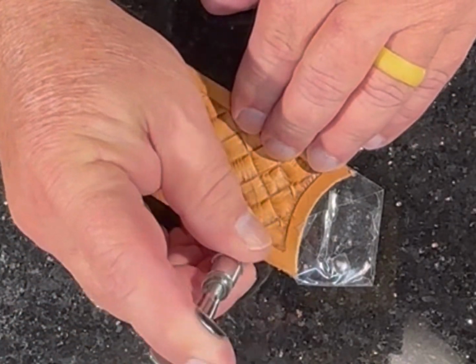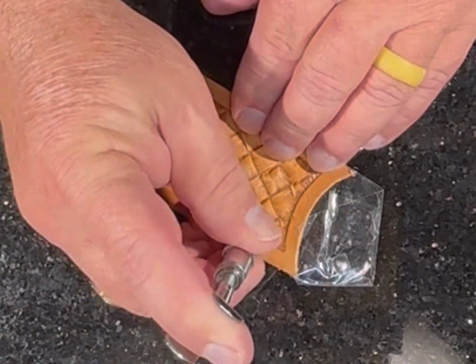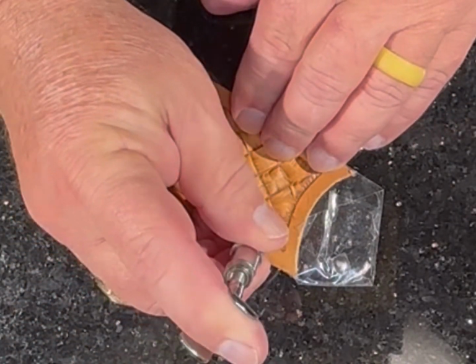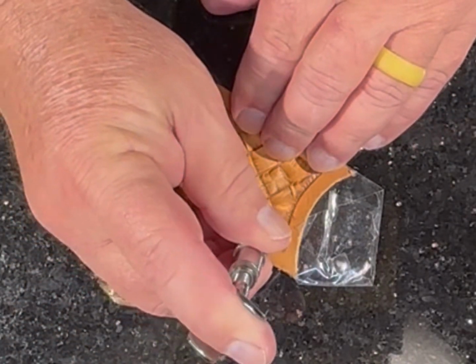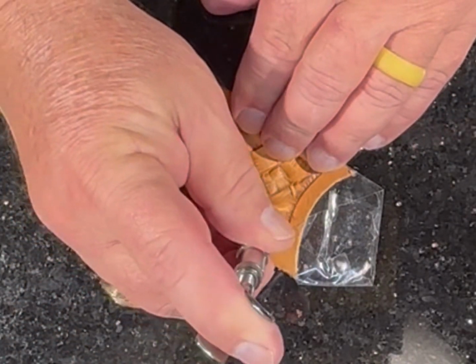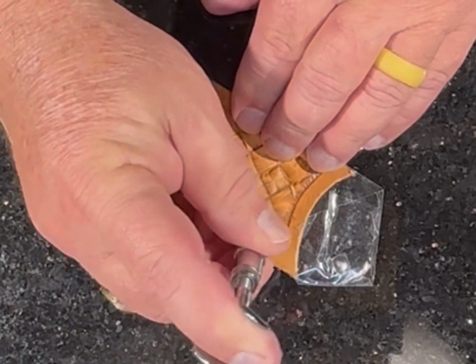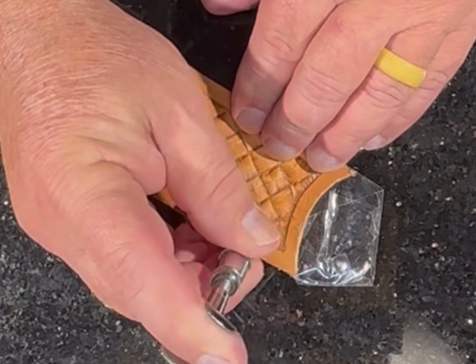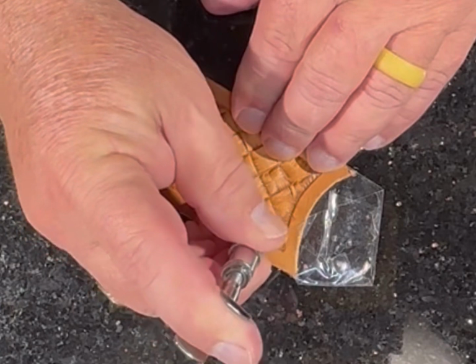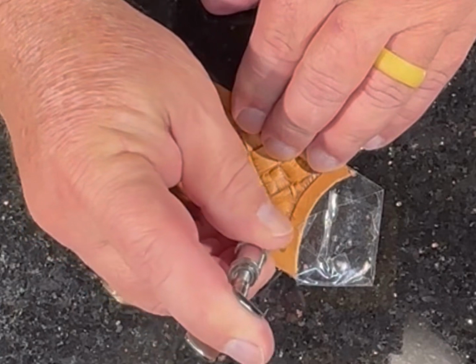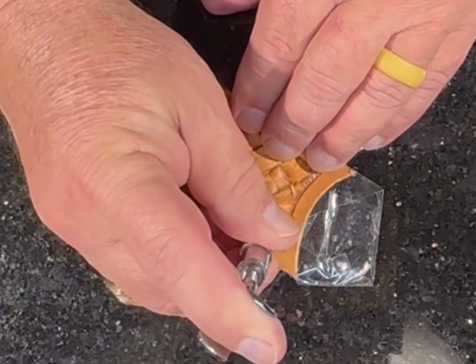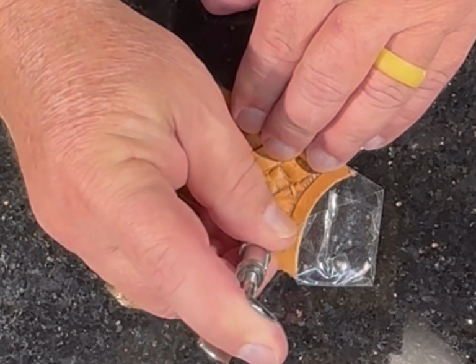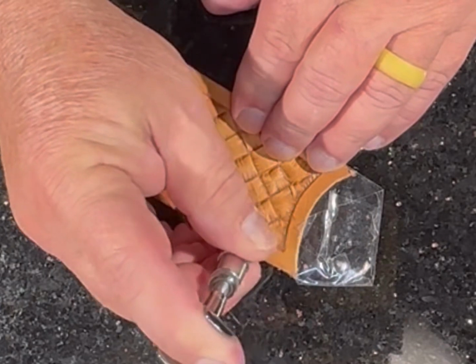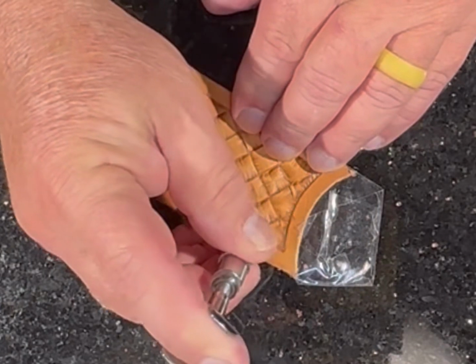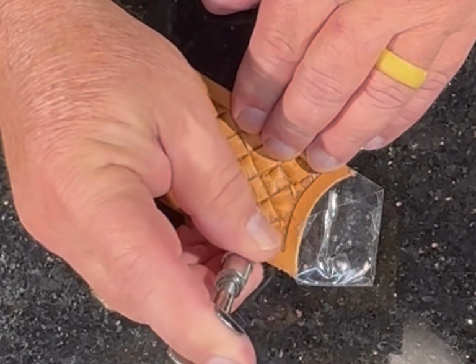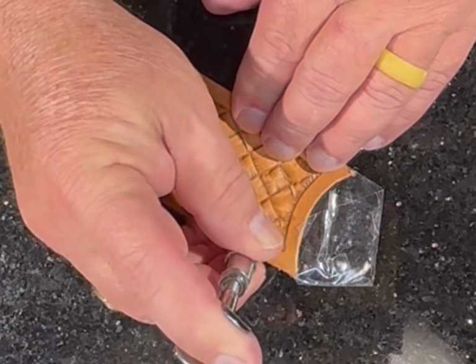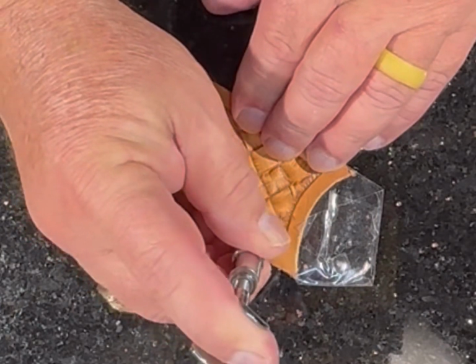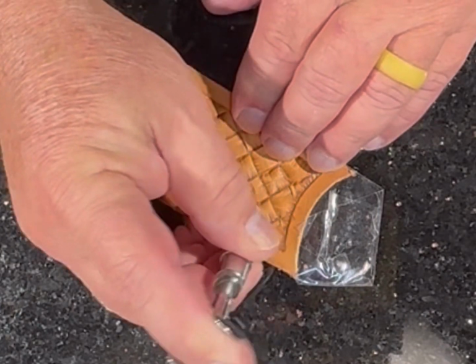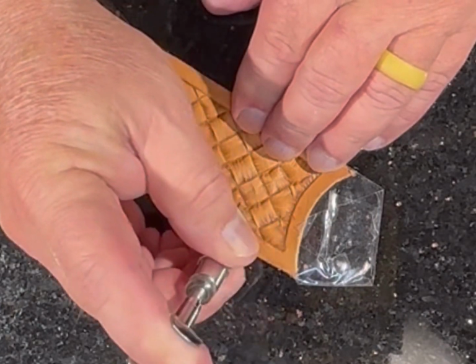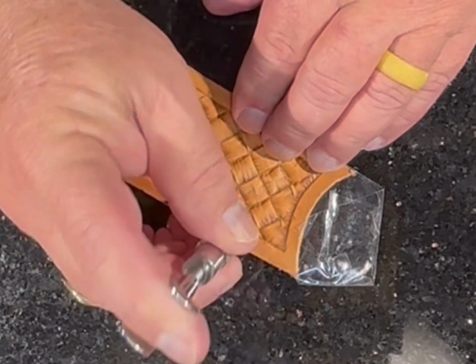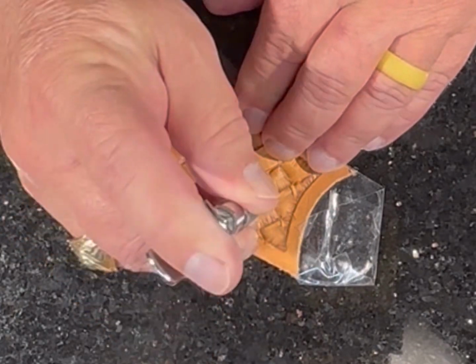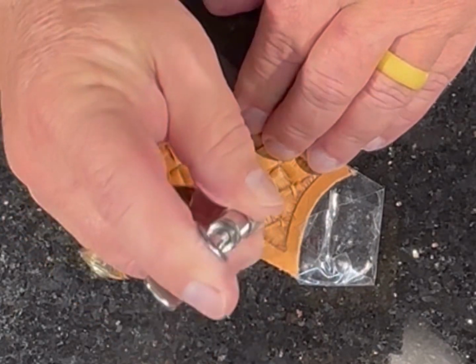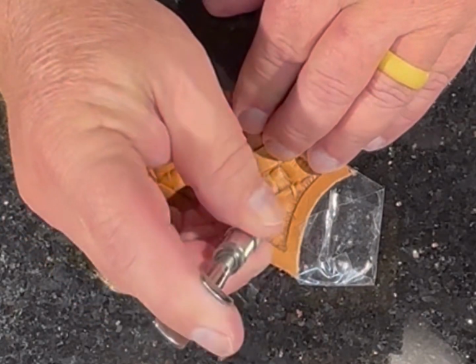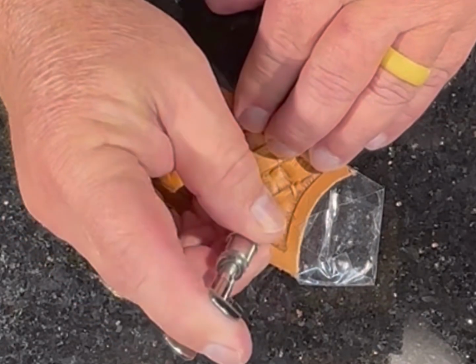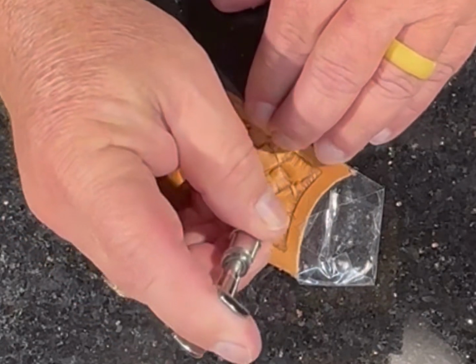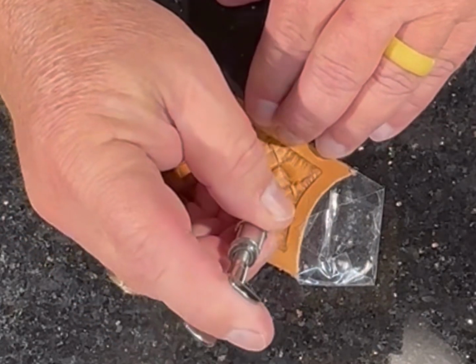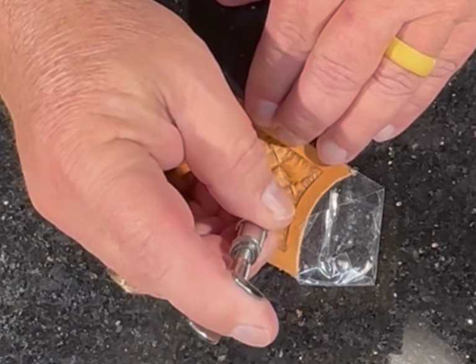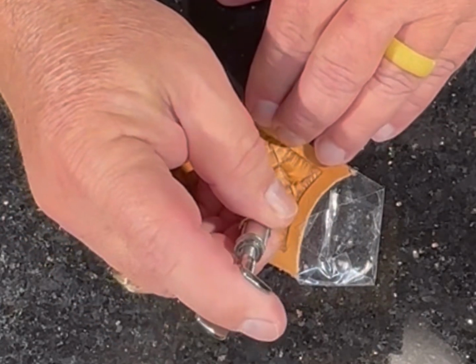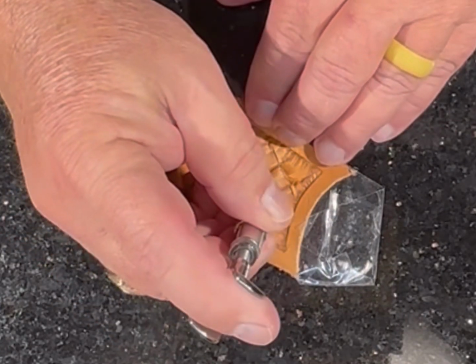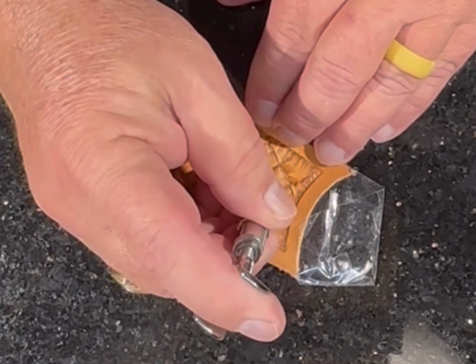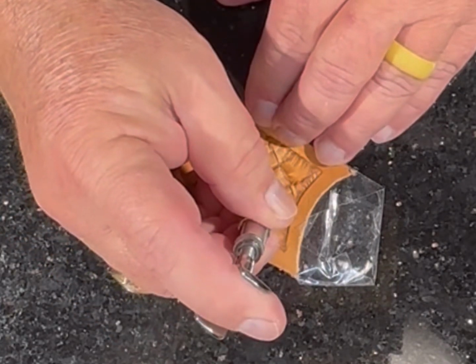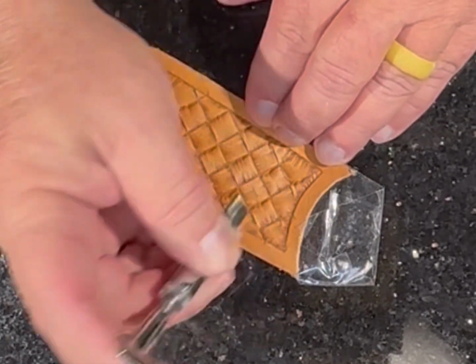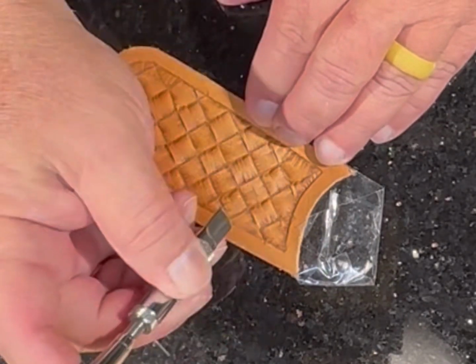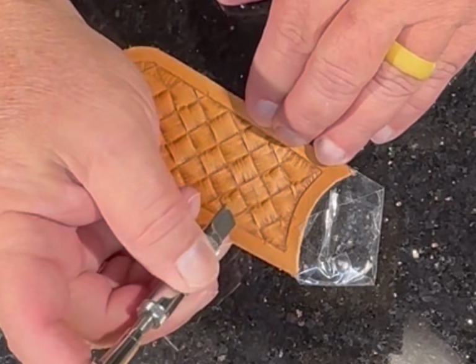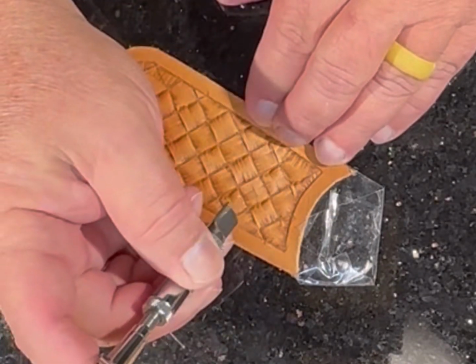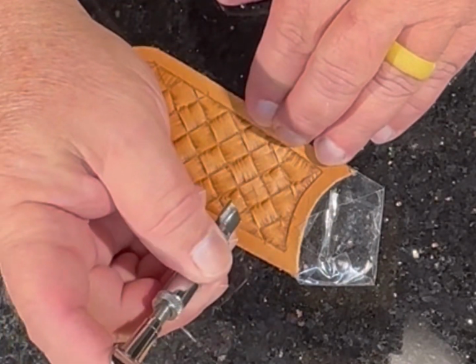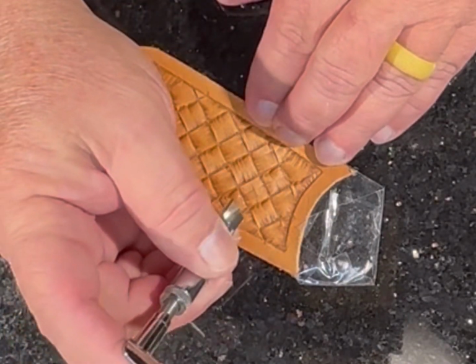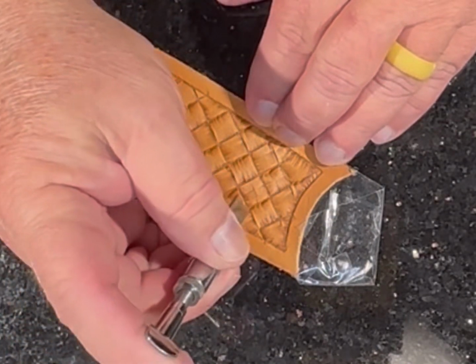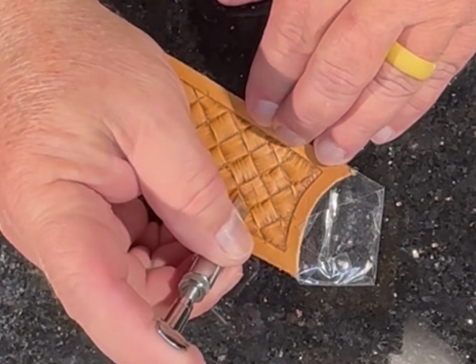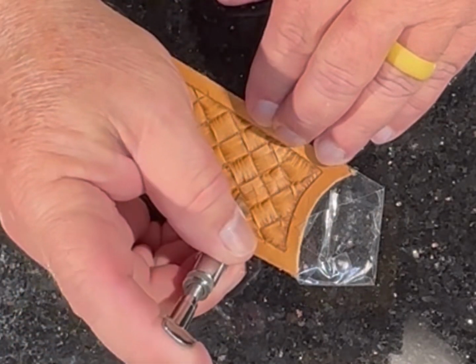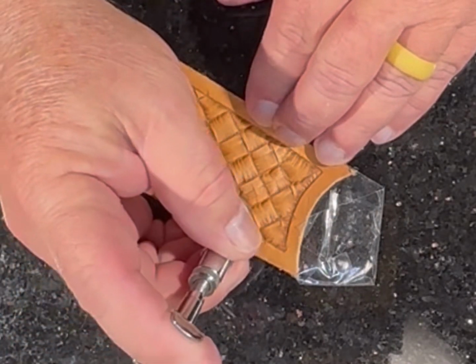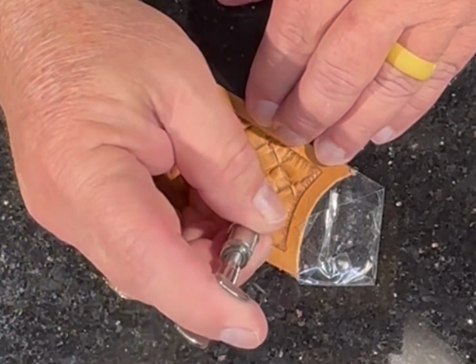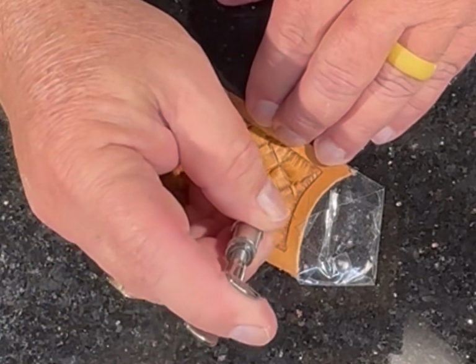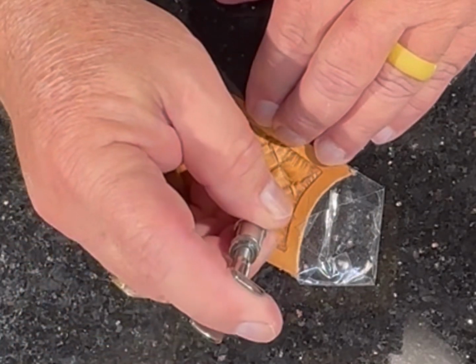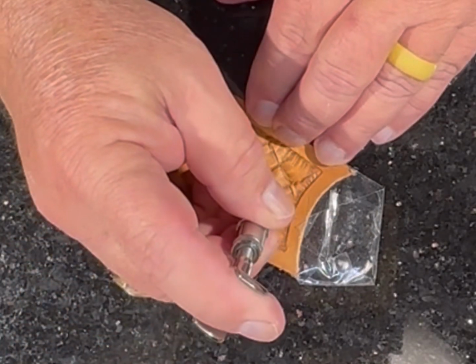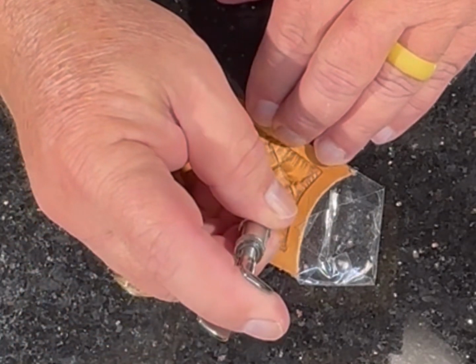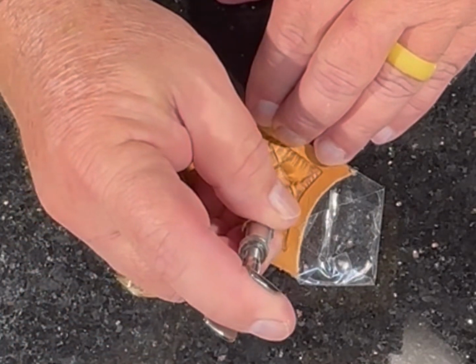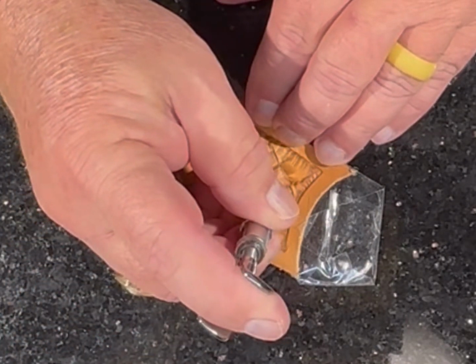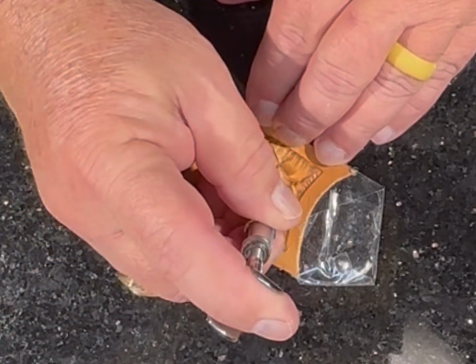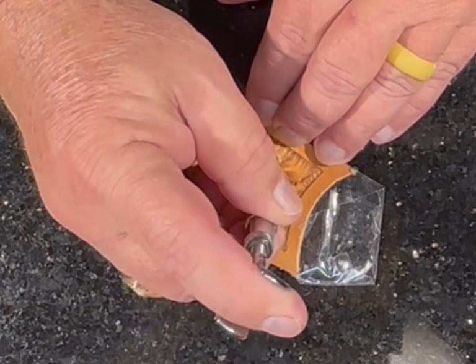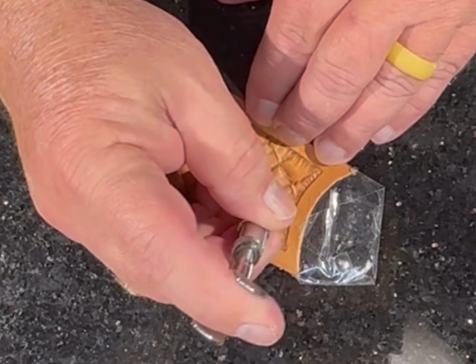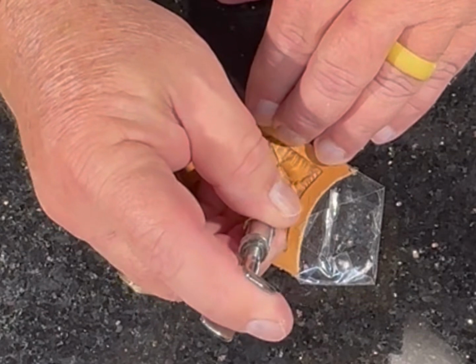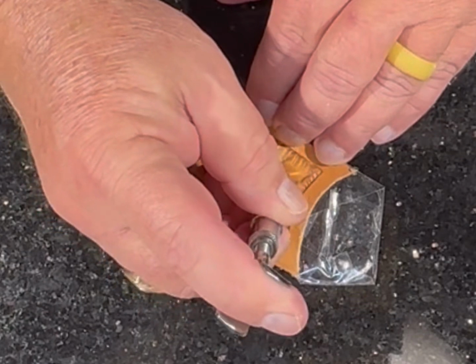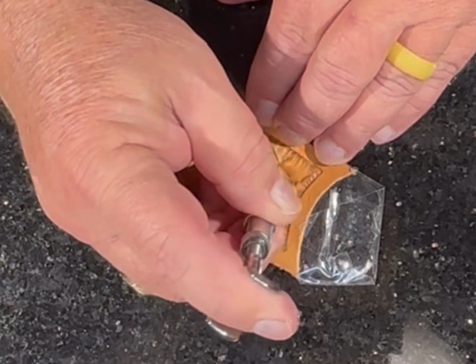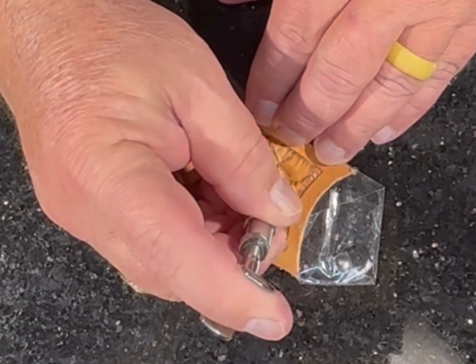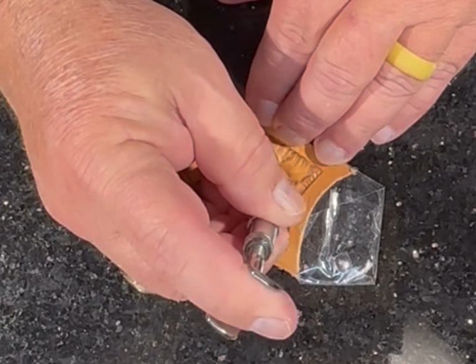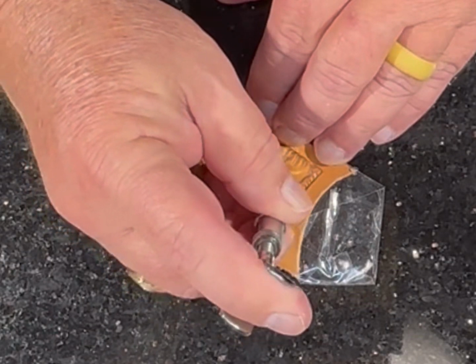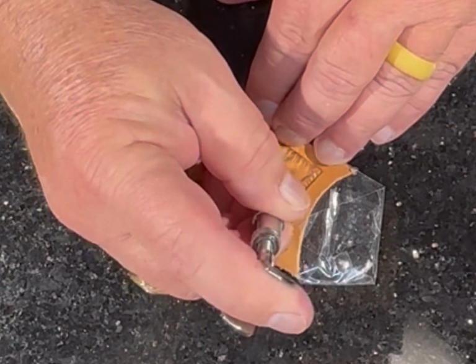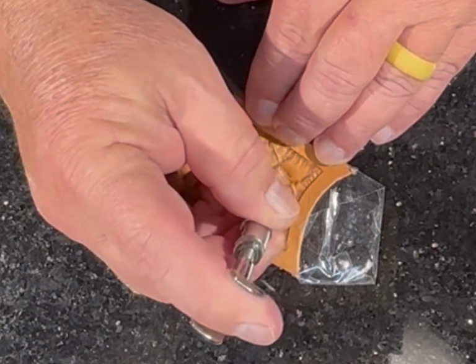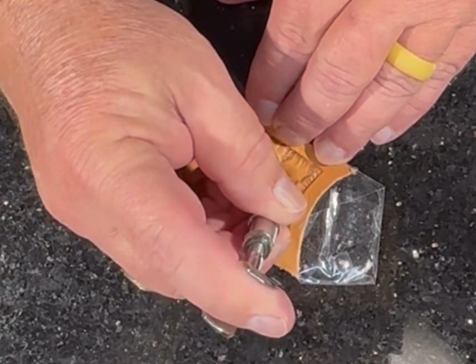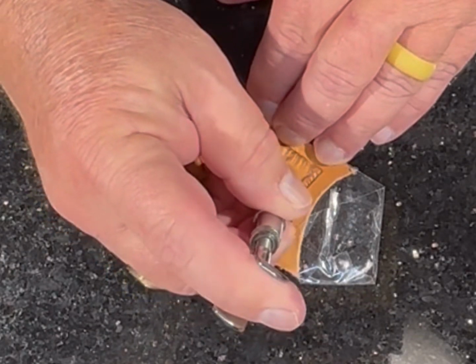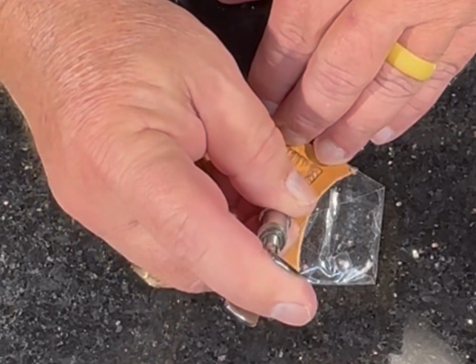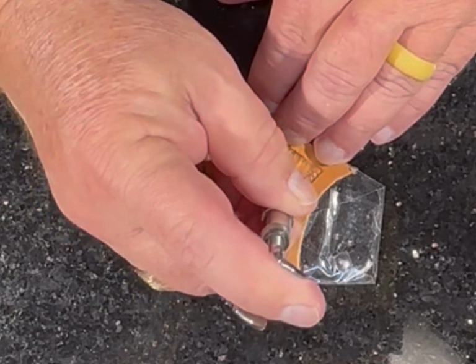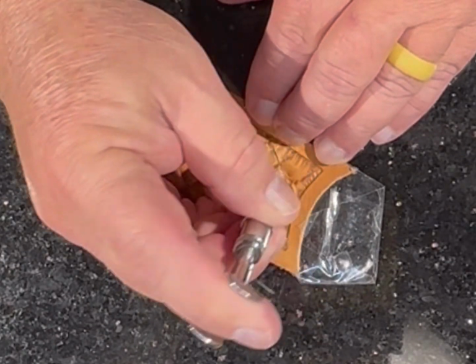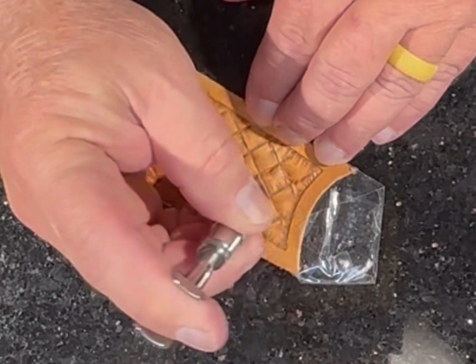I'll make a couple of decorative cuts with my swivel knife on each block just to give it some definition.